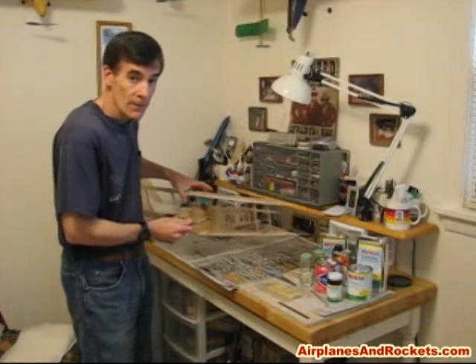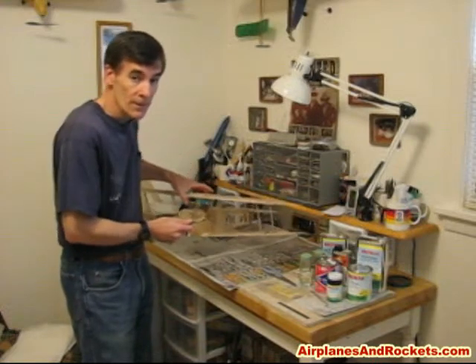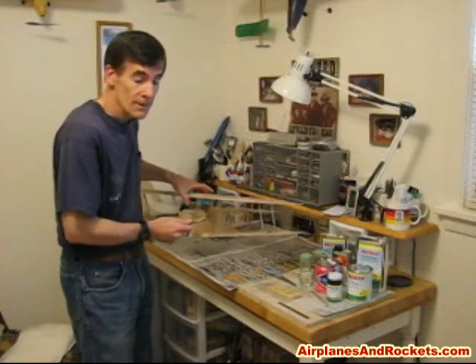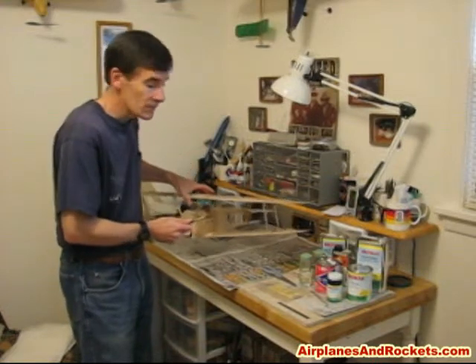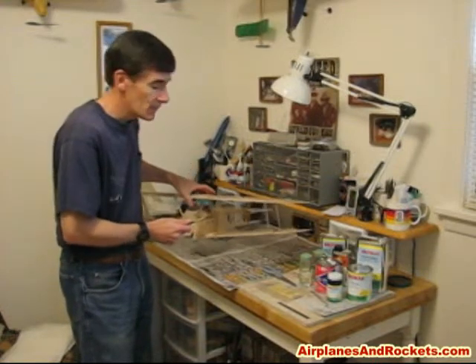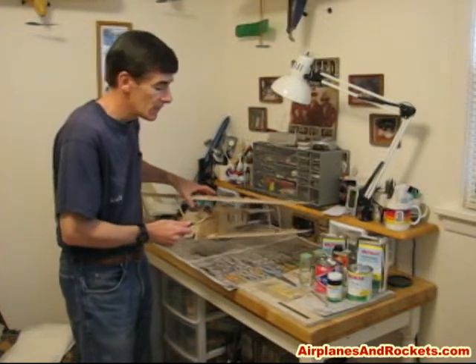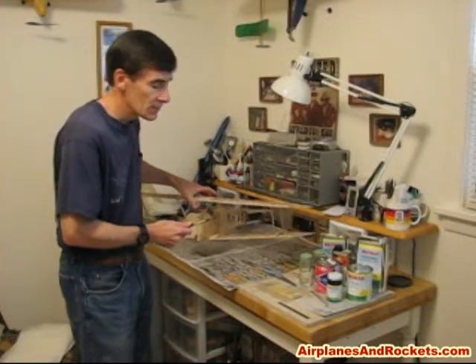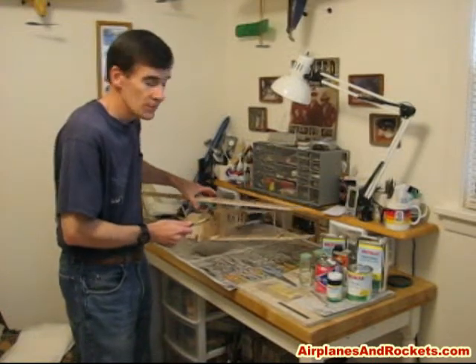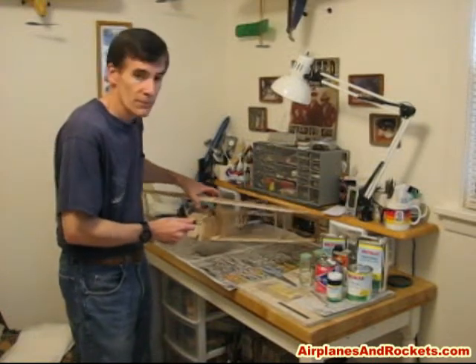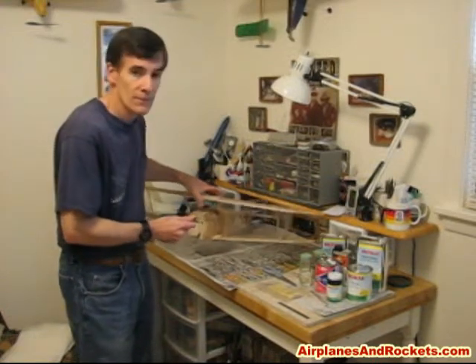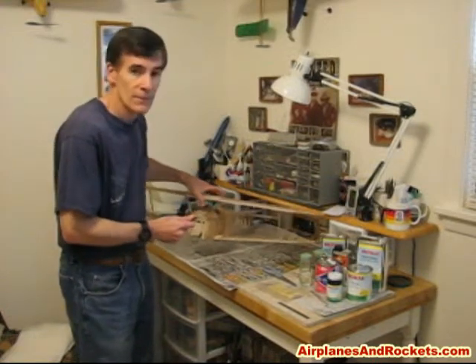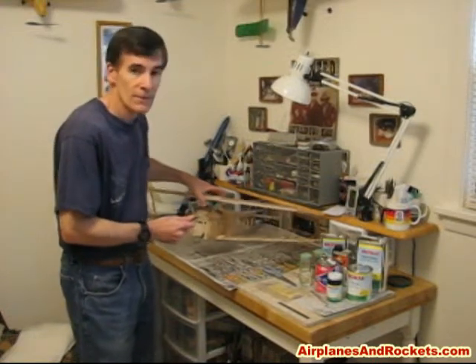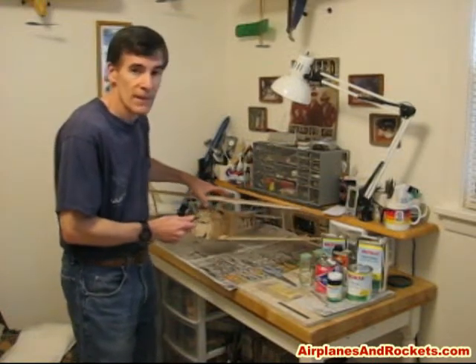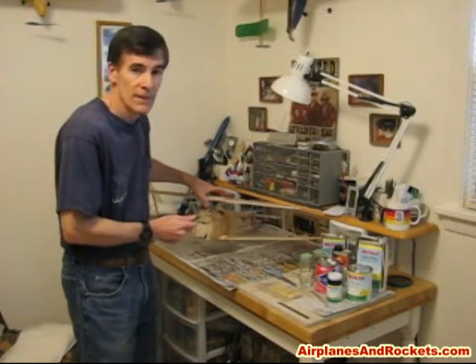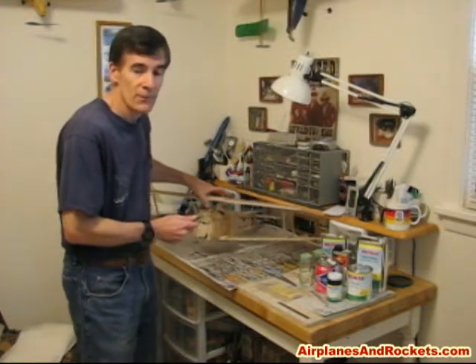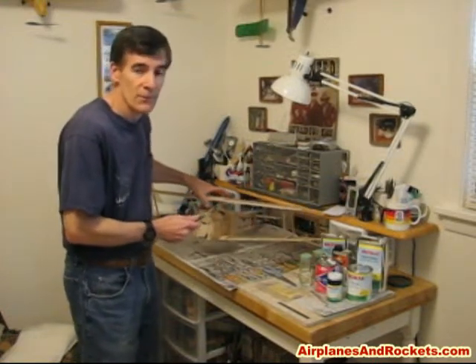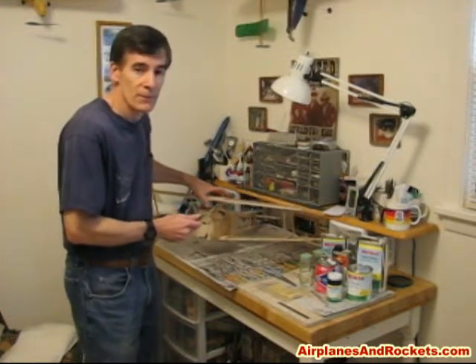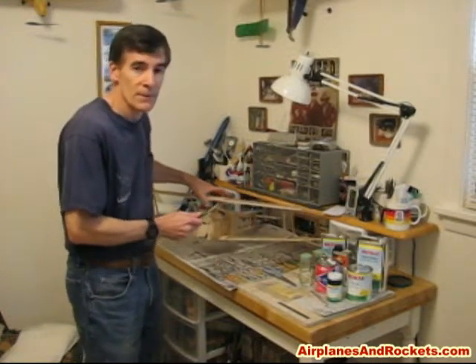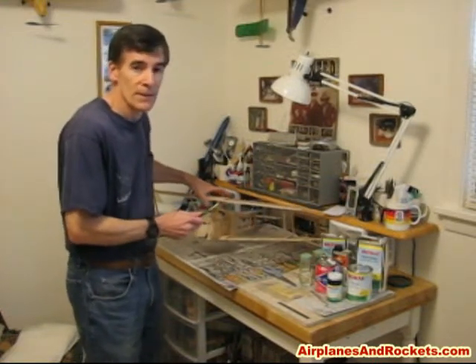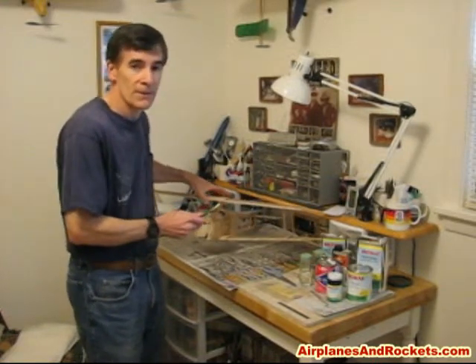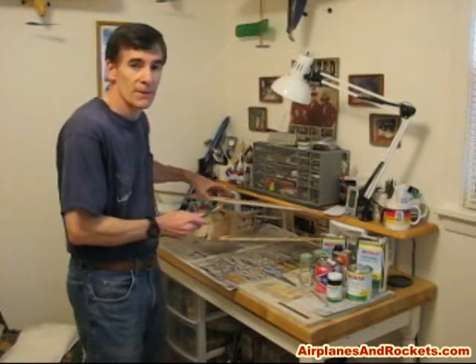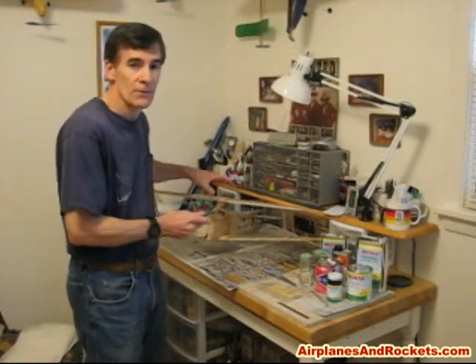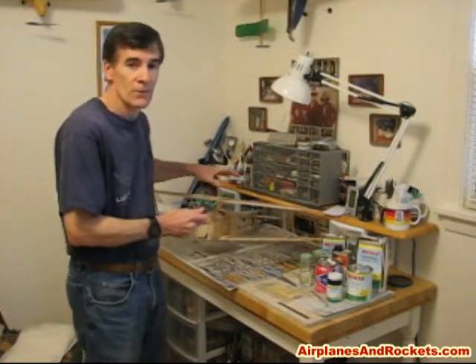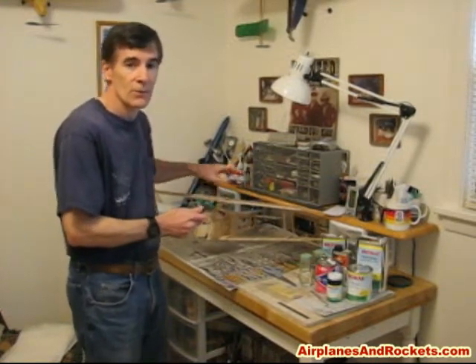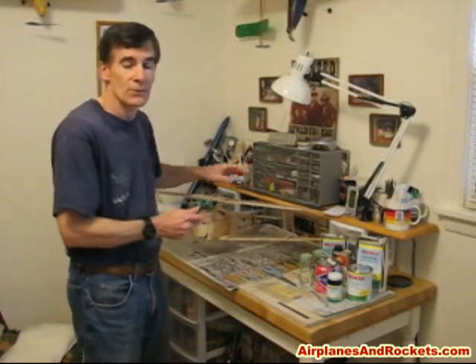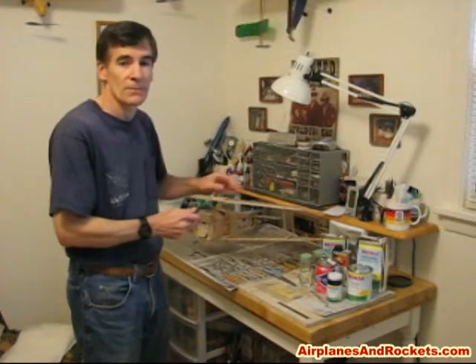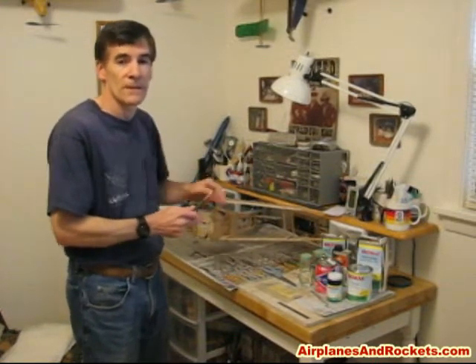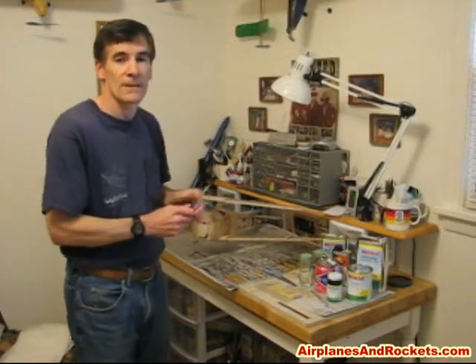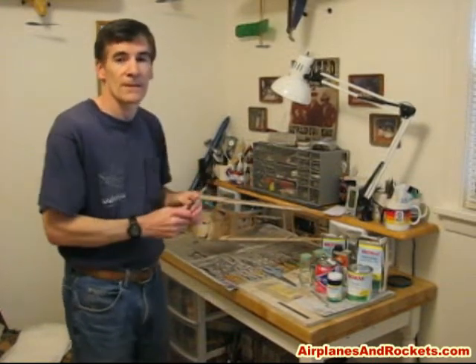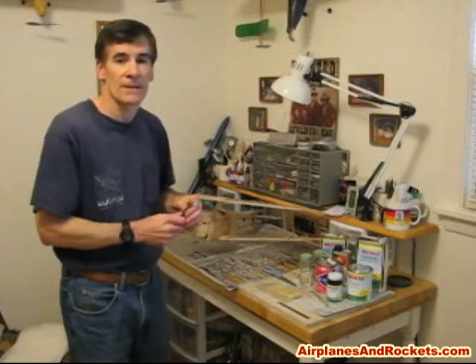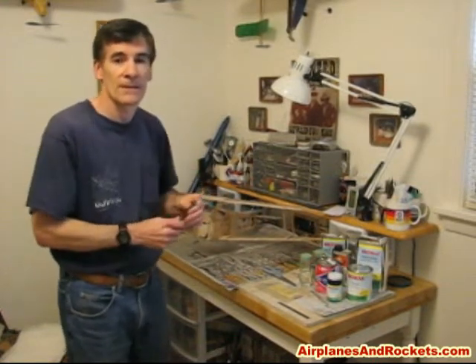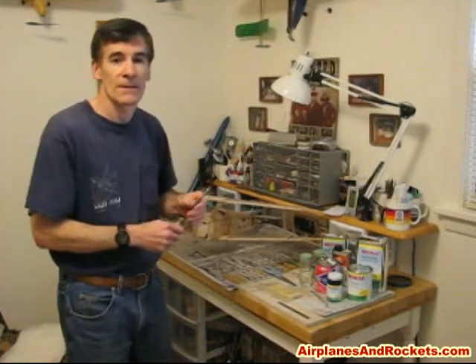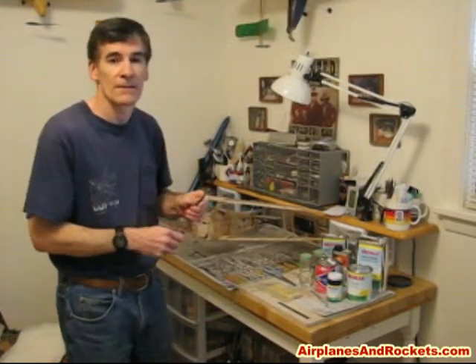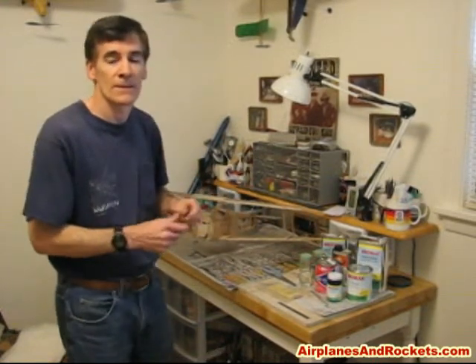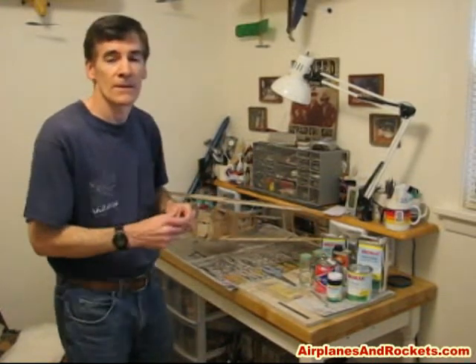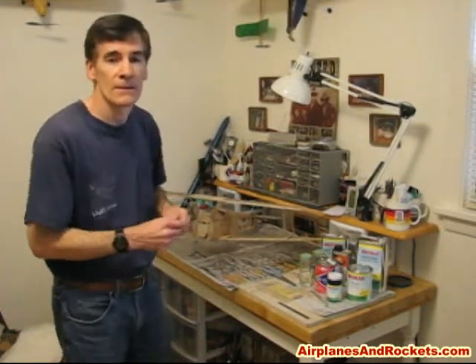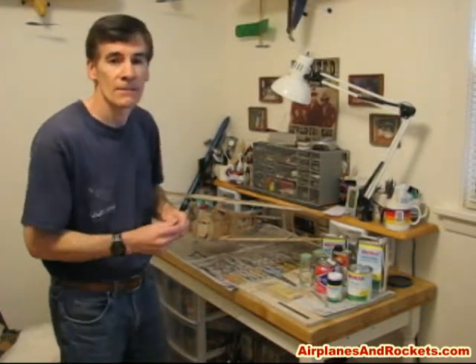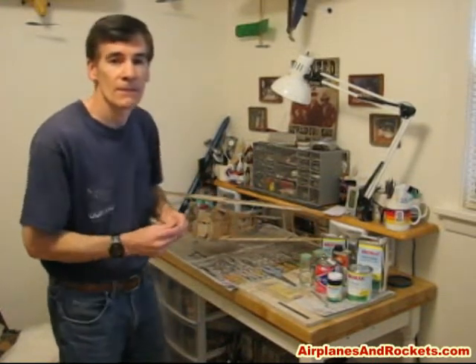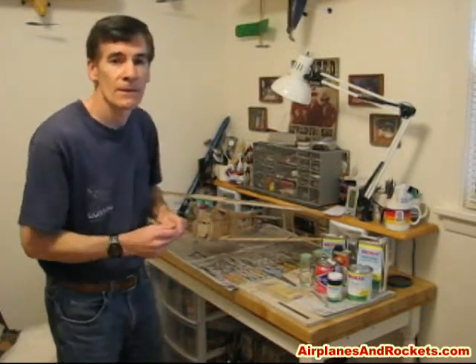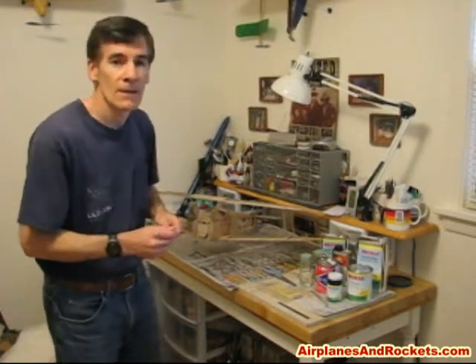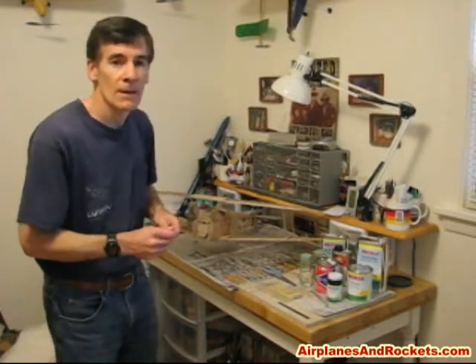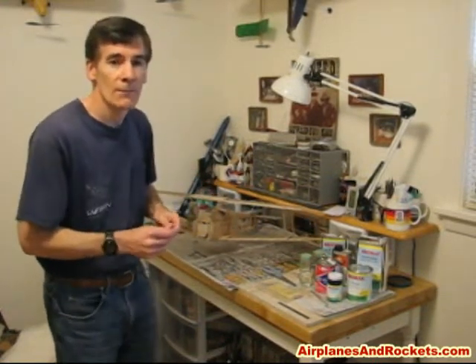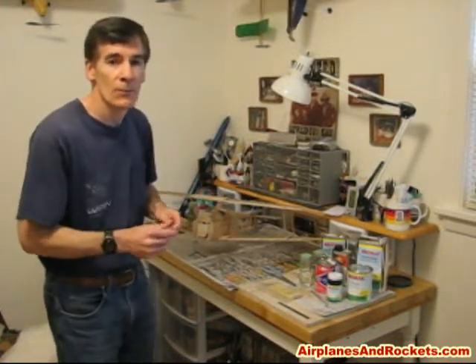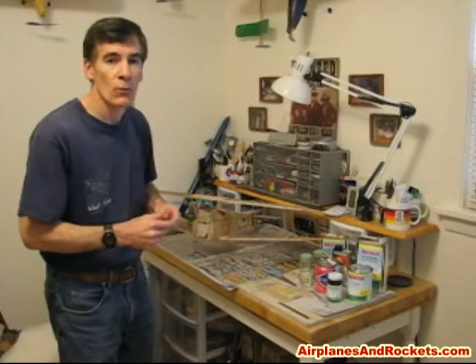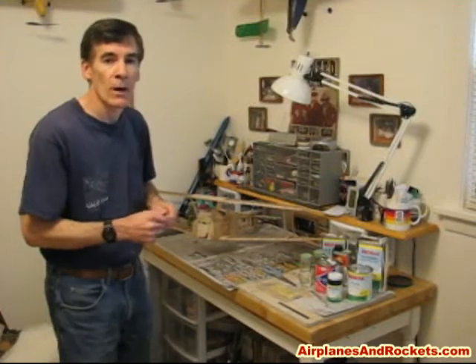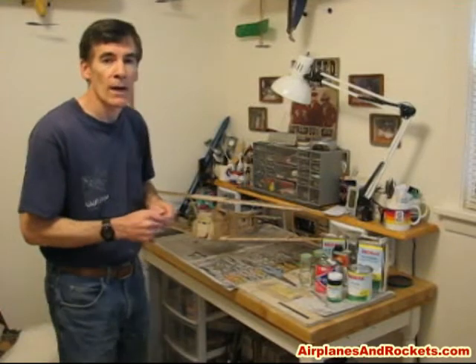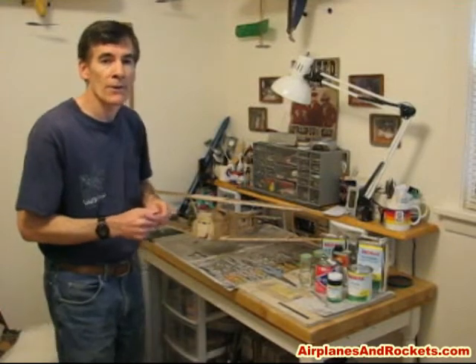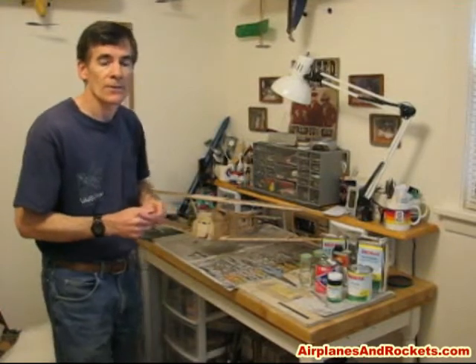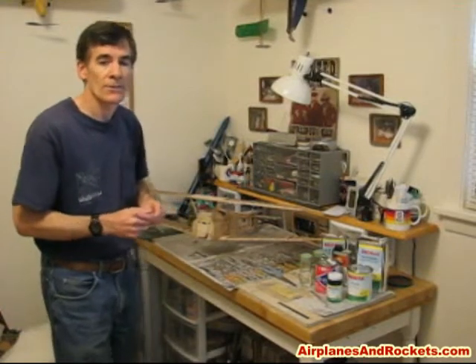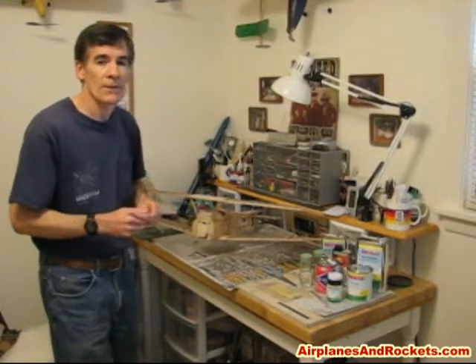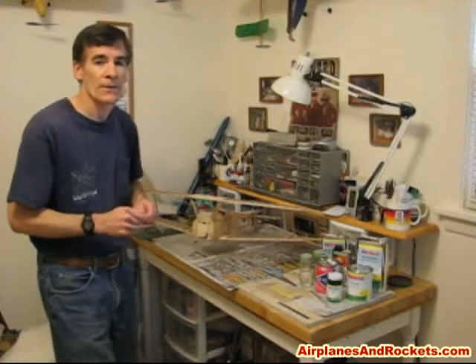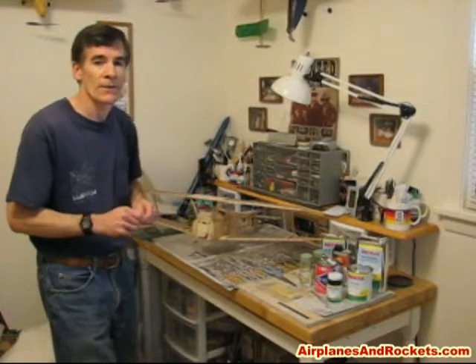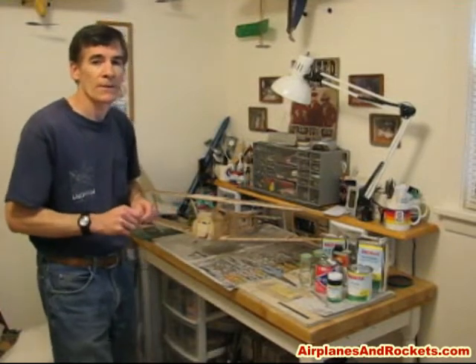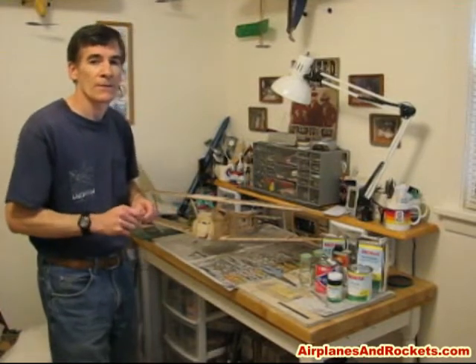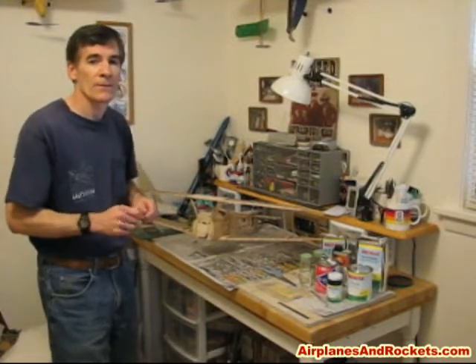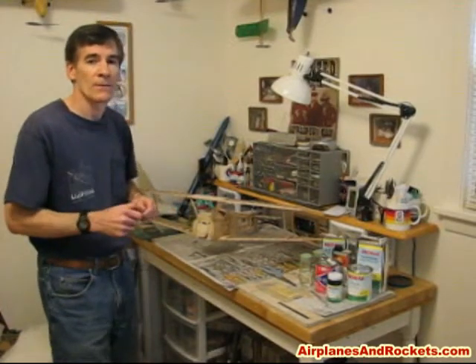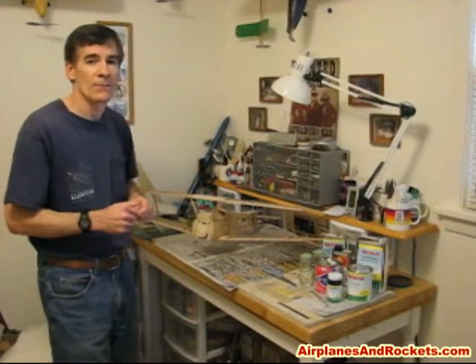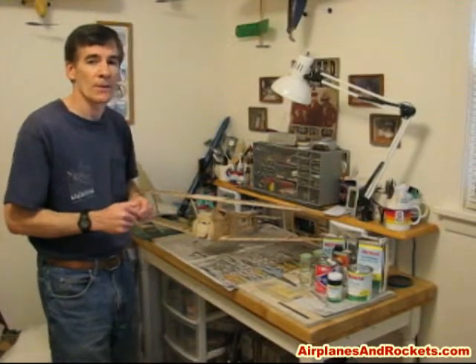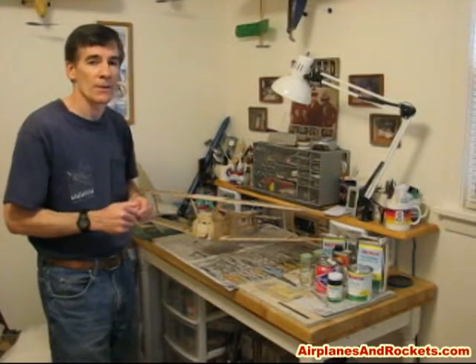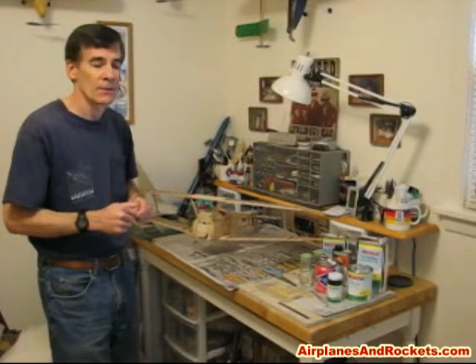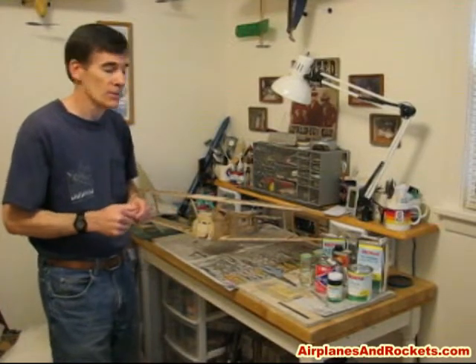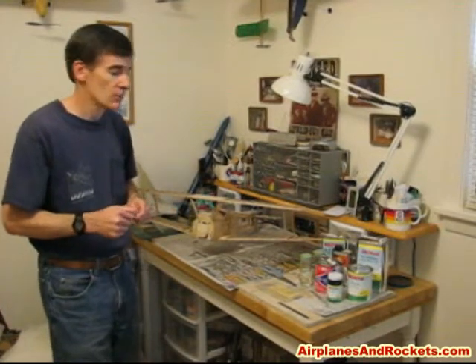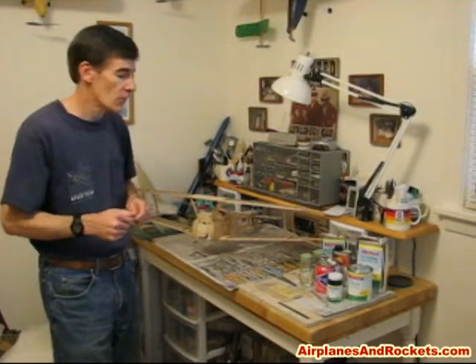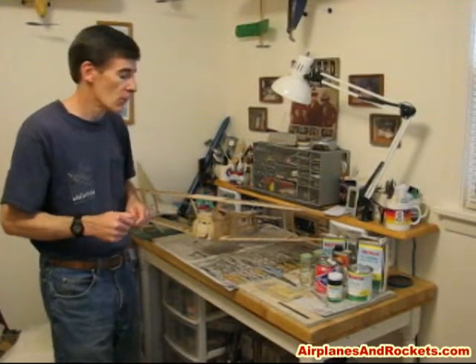It's probably a little safer with me at the controls being at the end of a couple of wires rather than radio control.